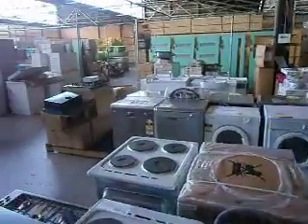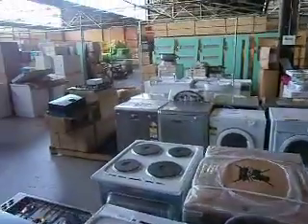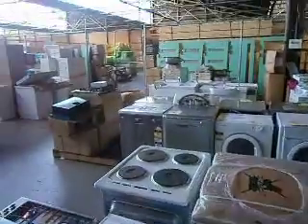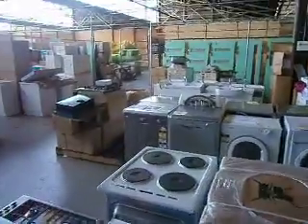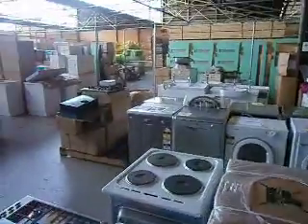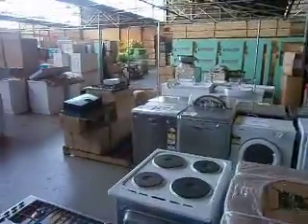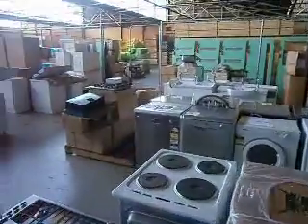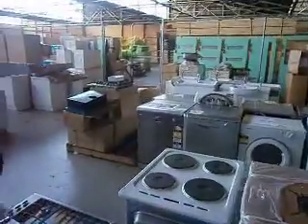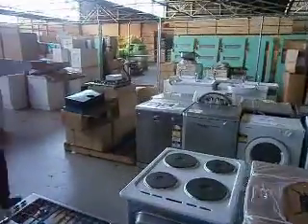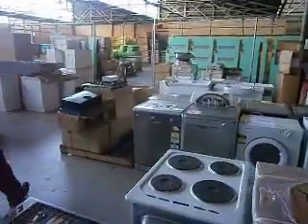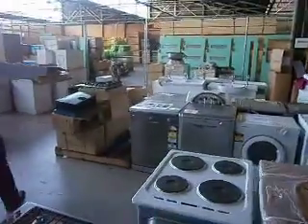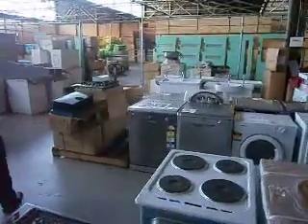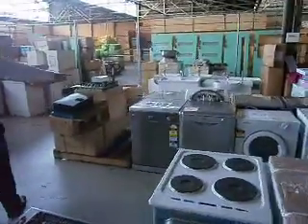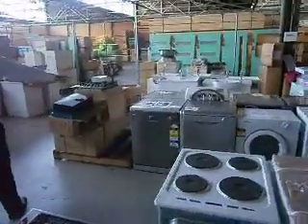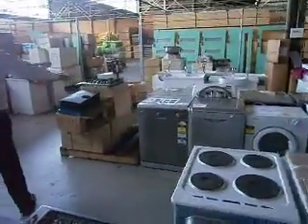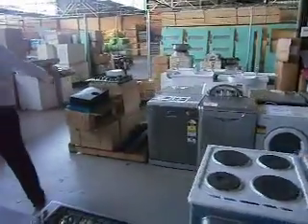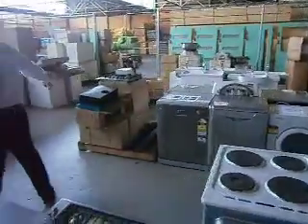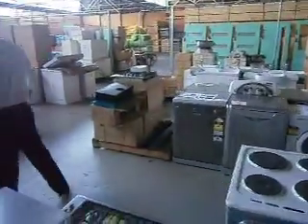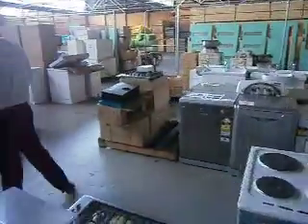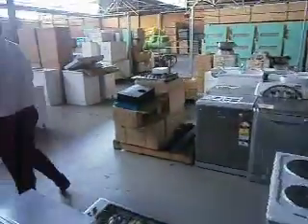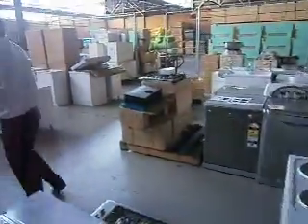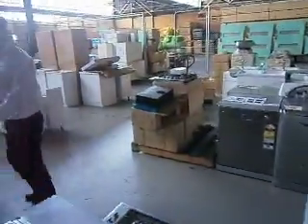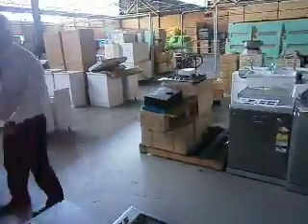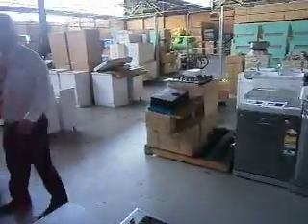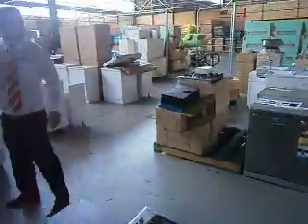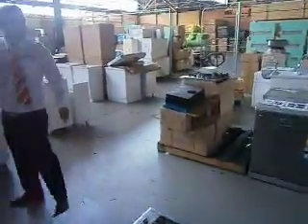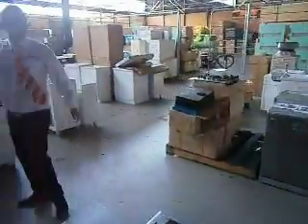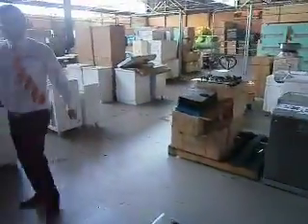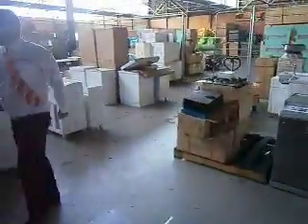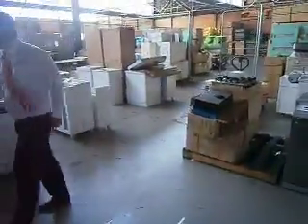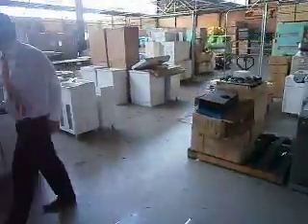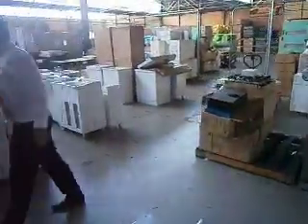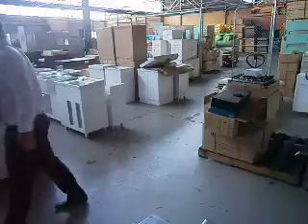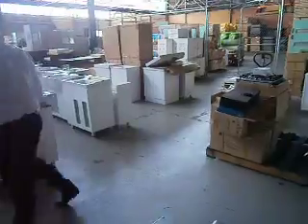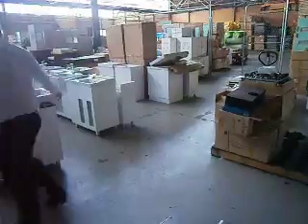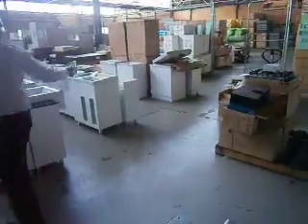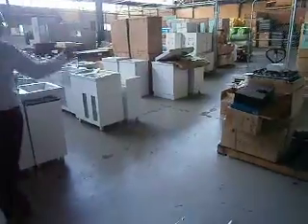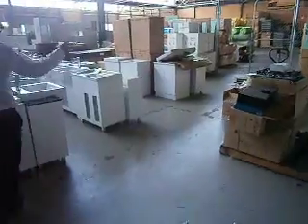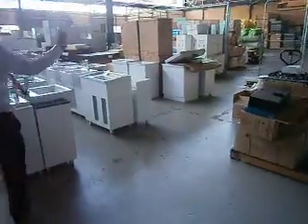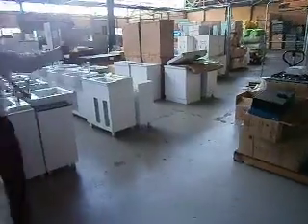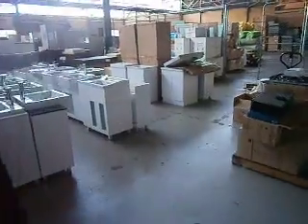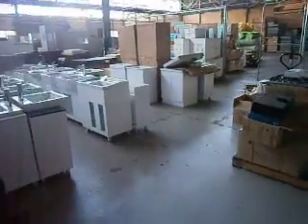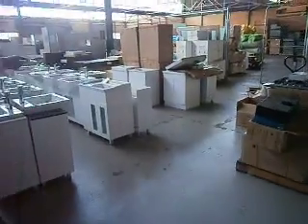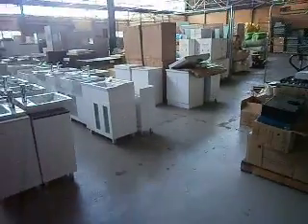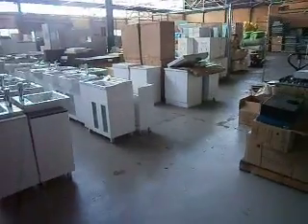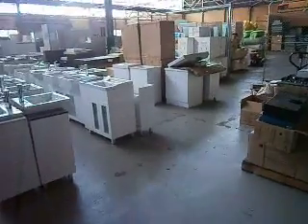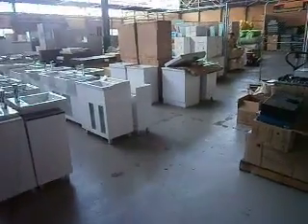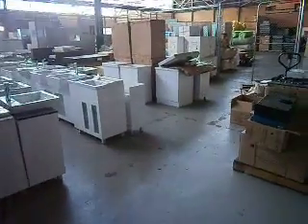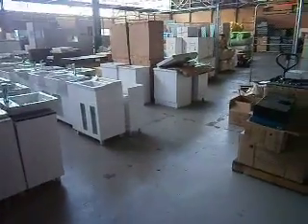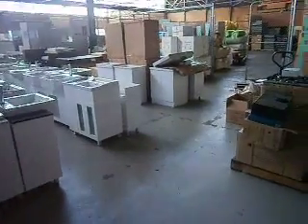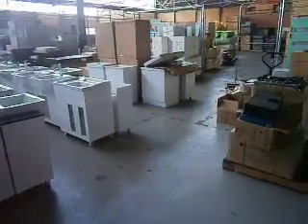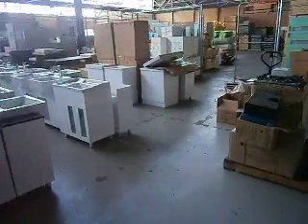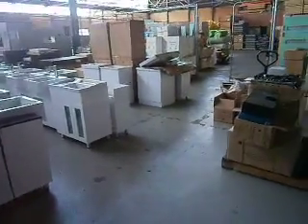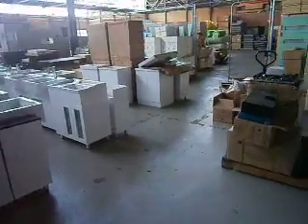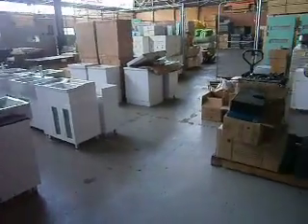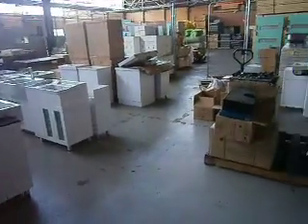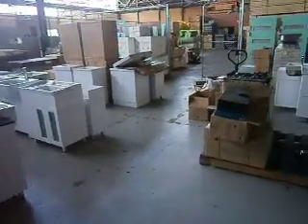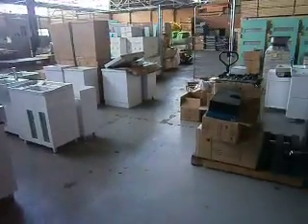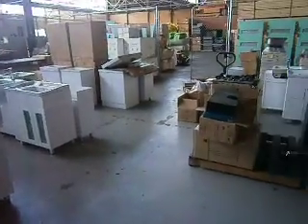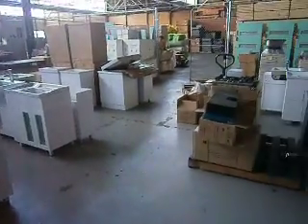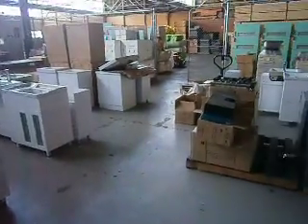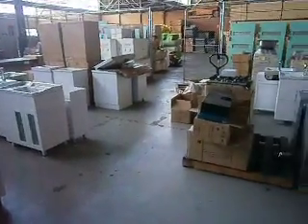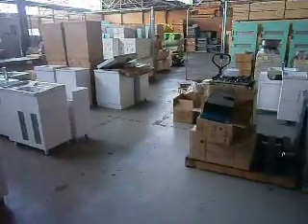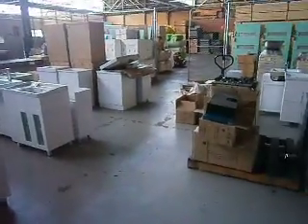Dishwashers, washing machines — plenty of those available. A couple of good UK and Italian-made dishwashers and washers.